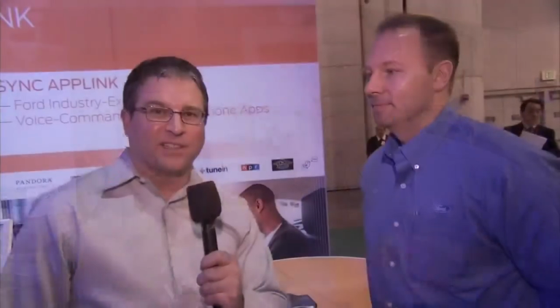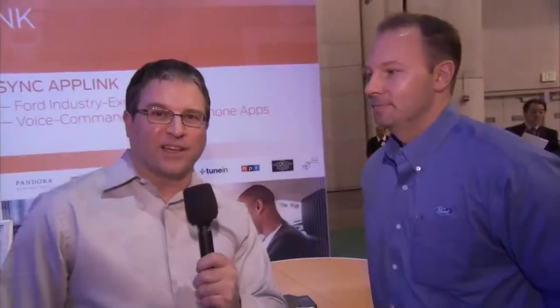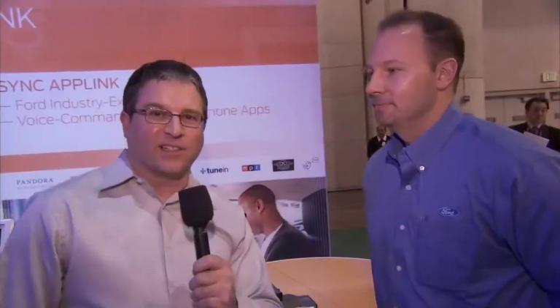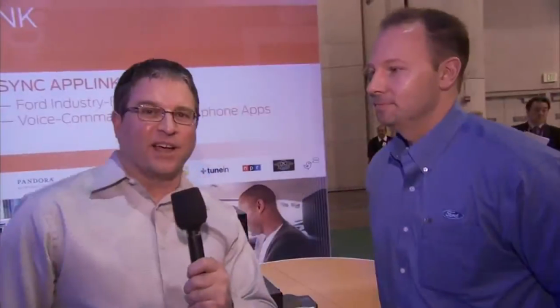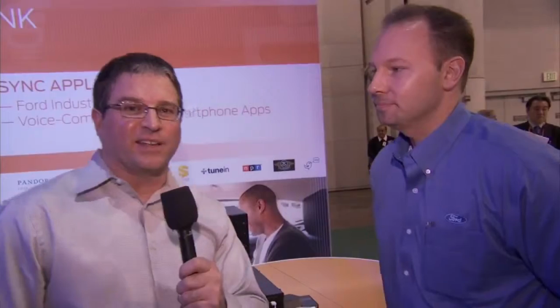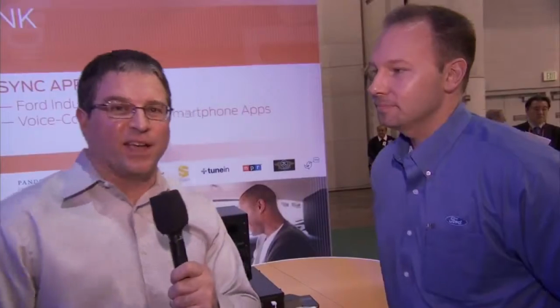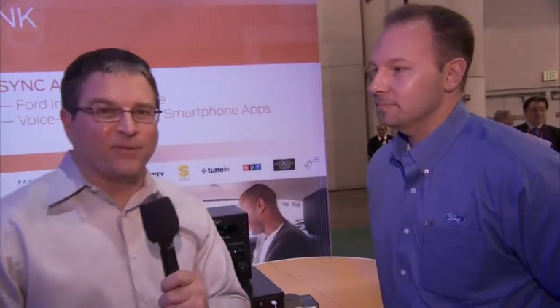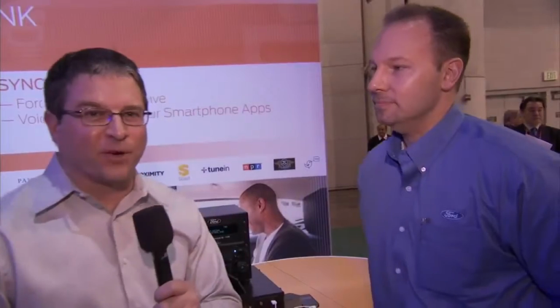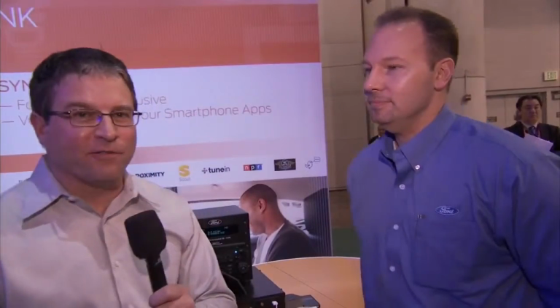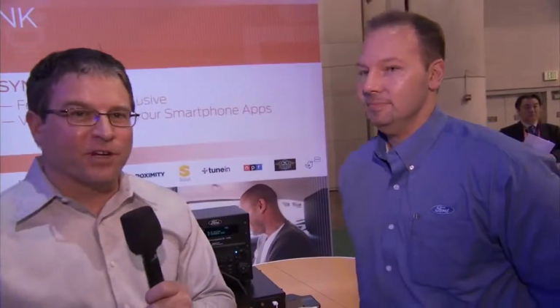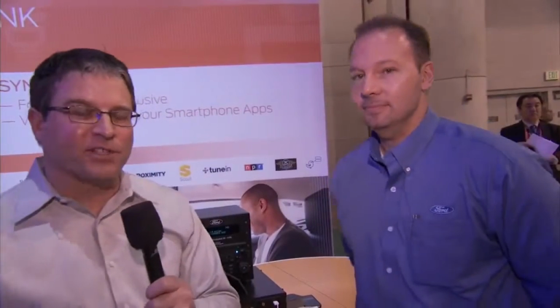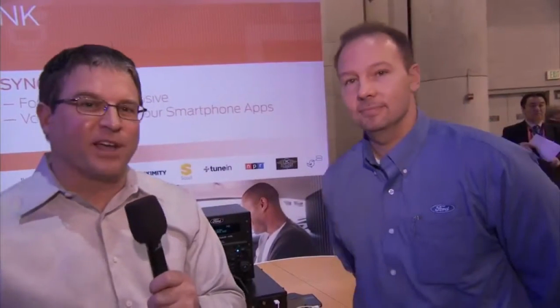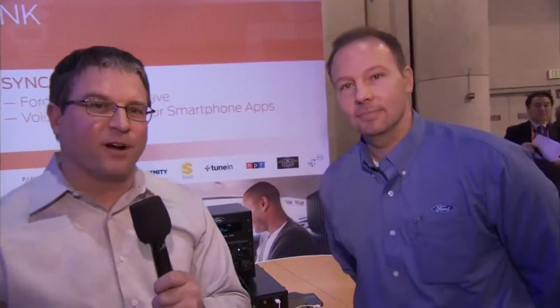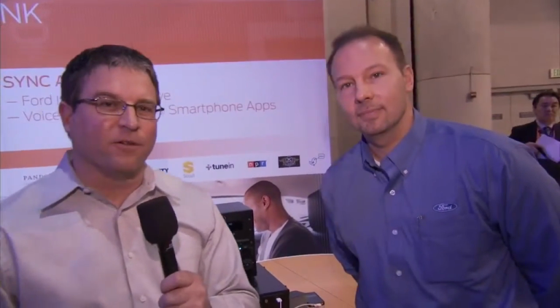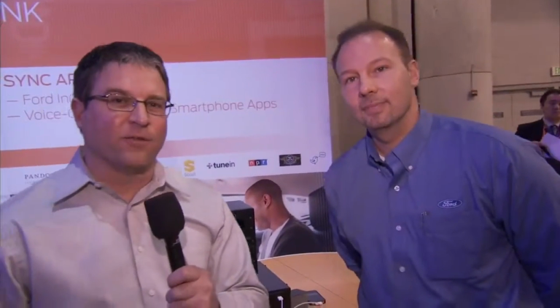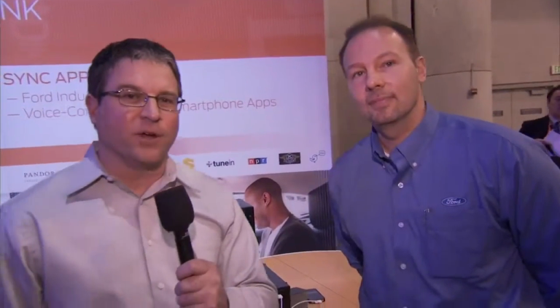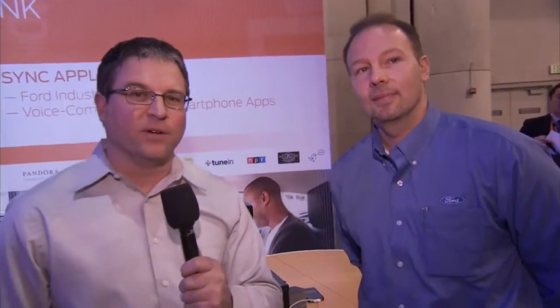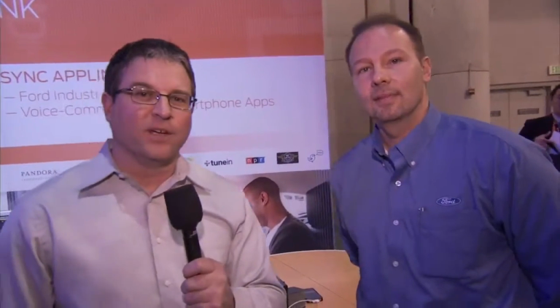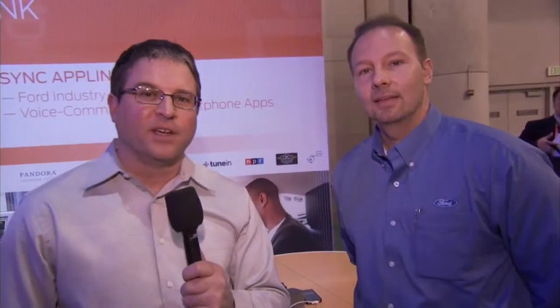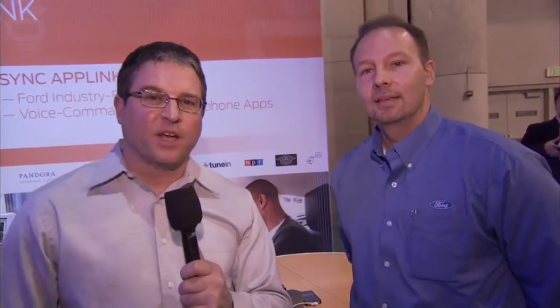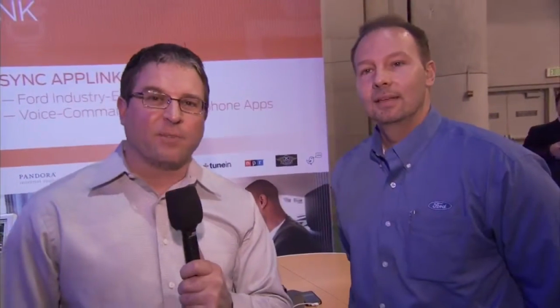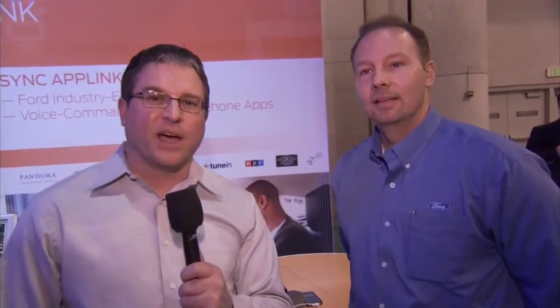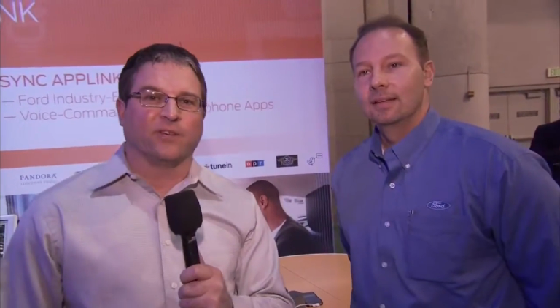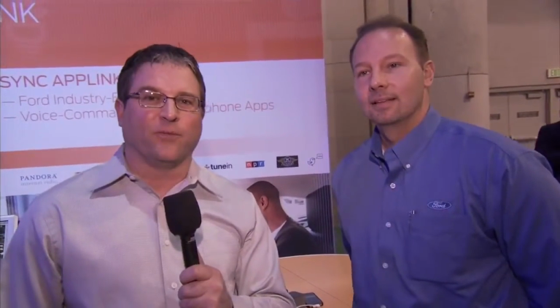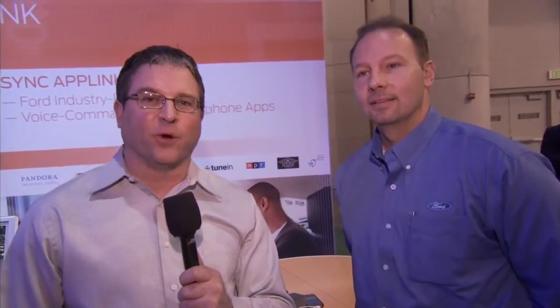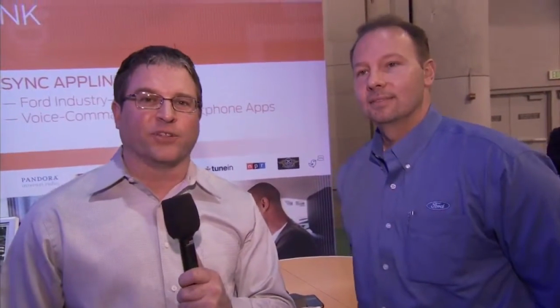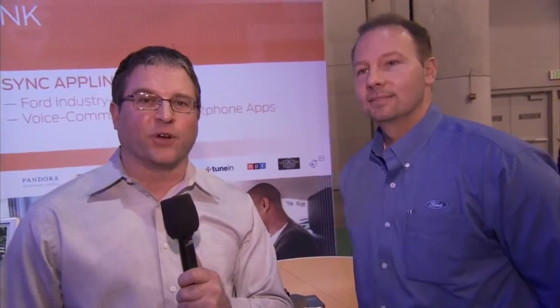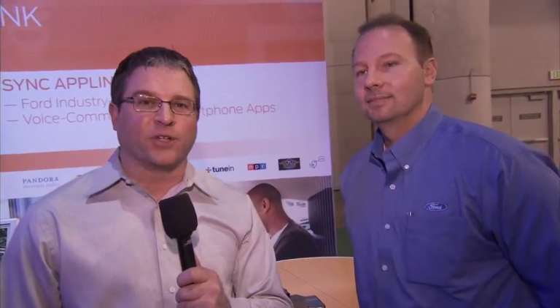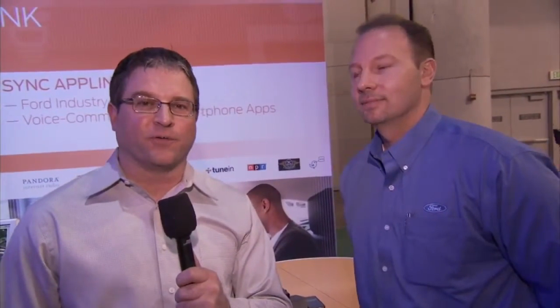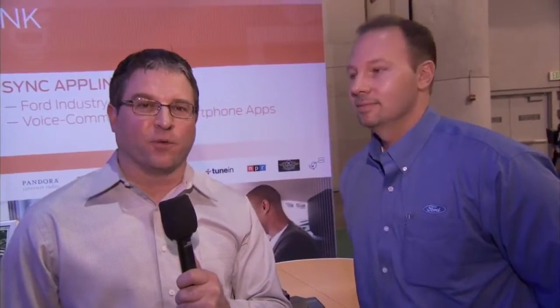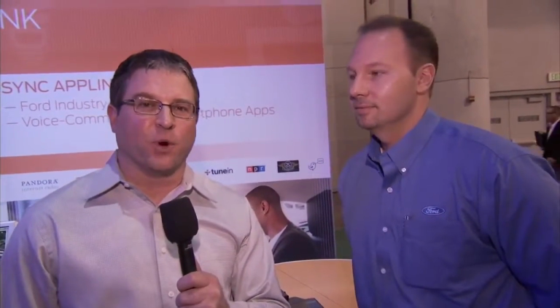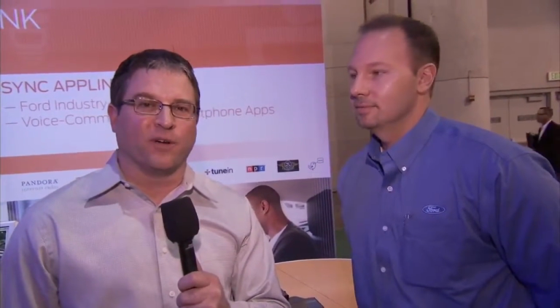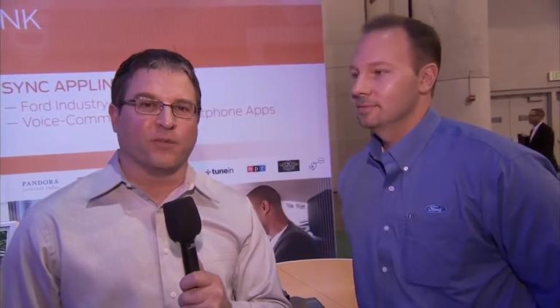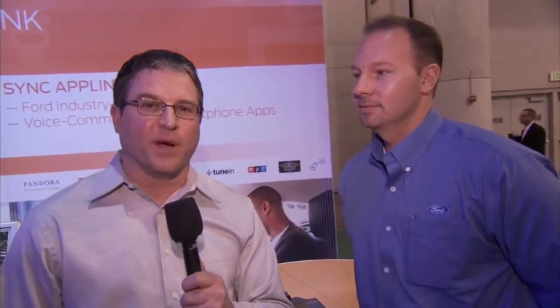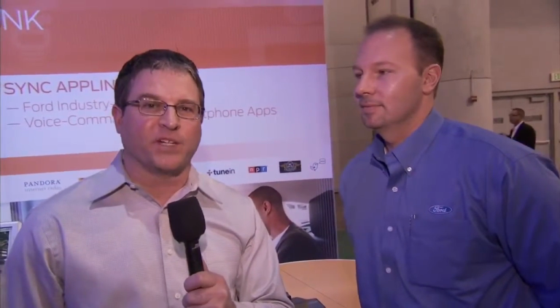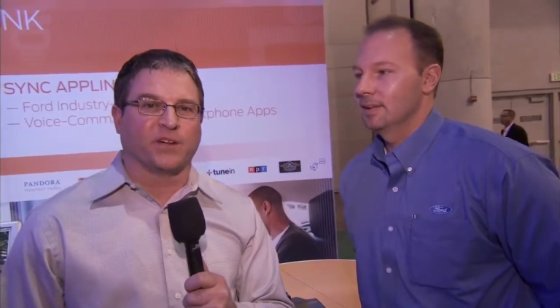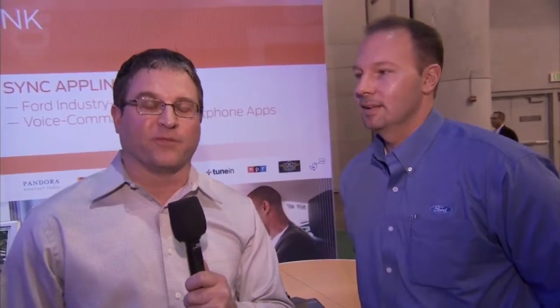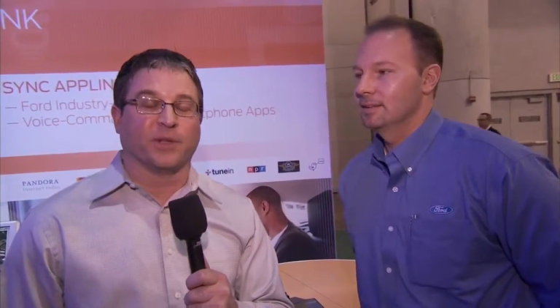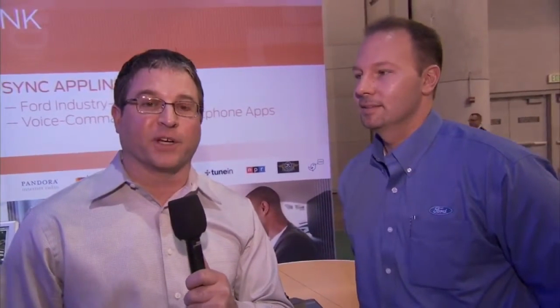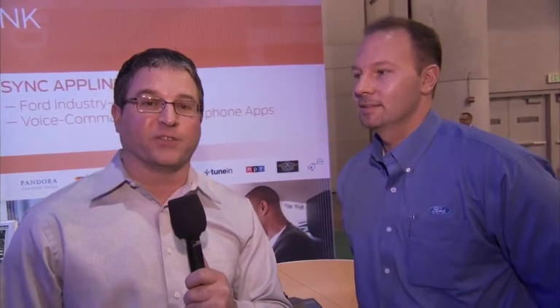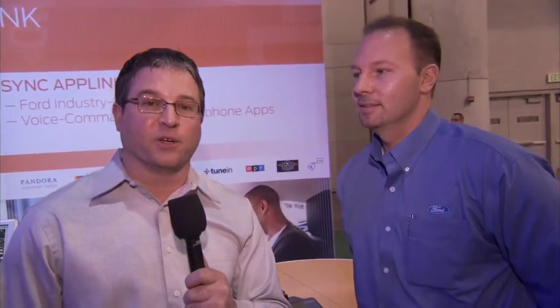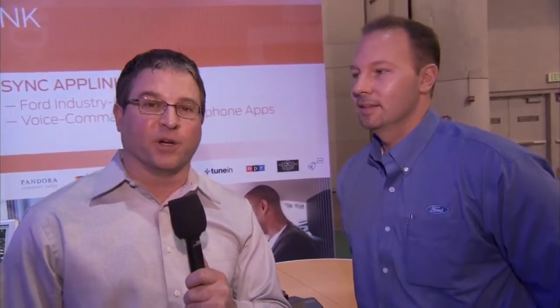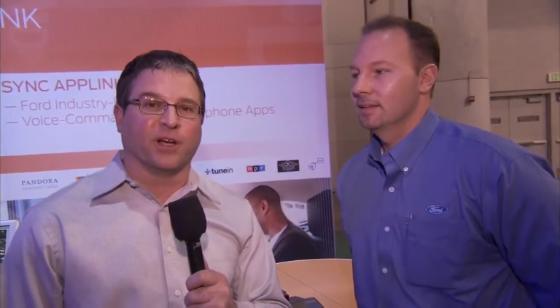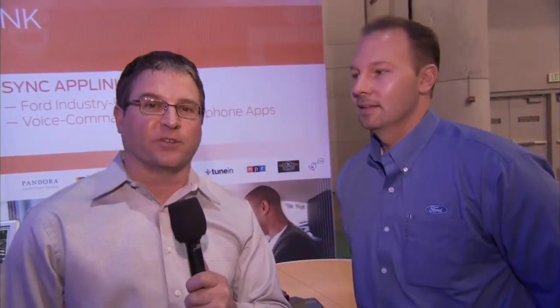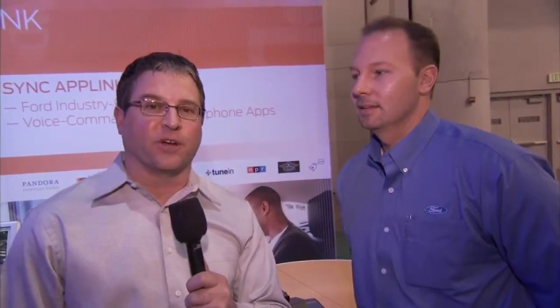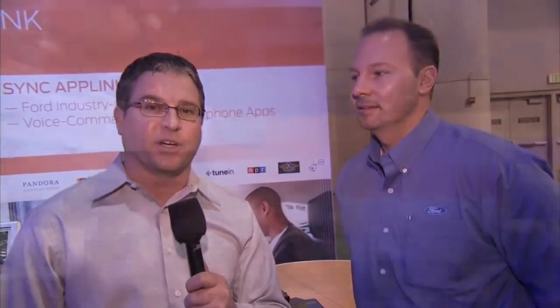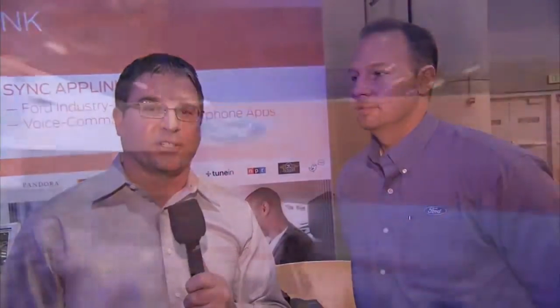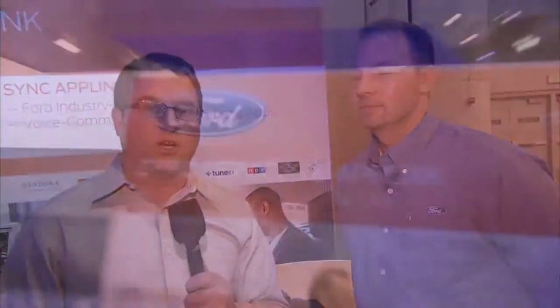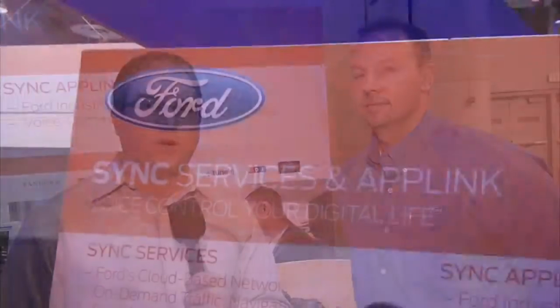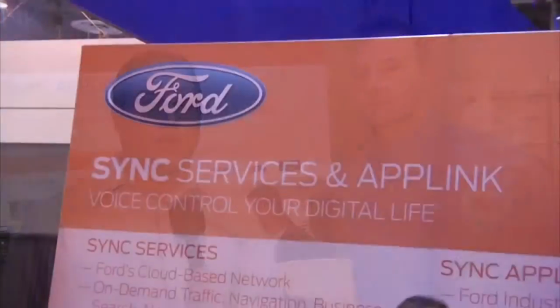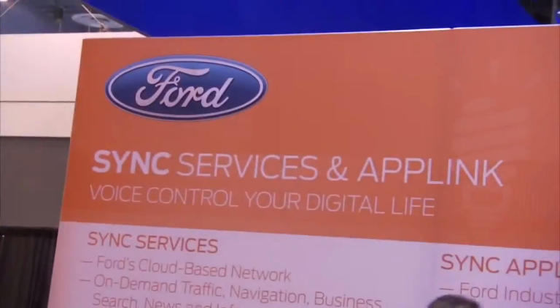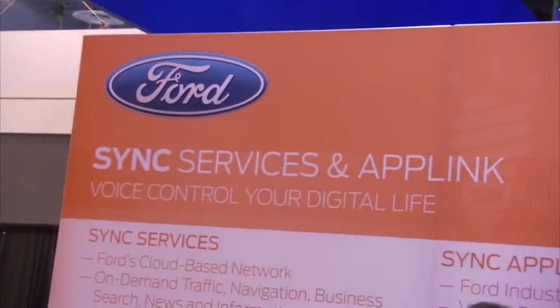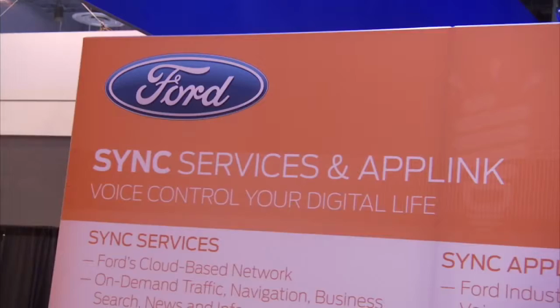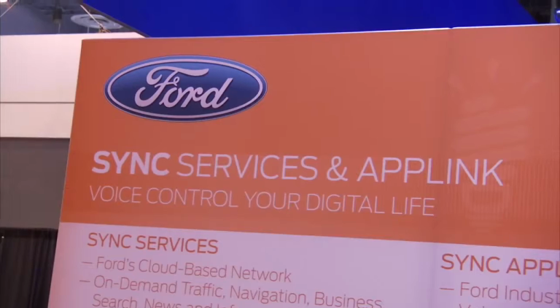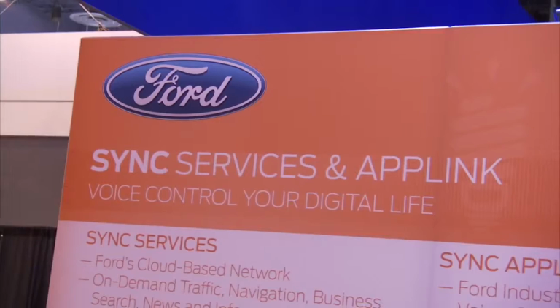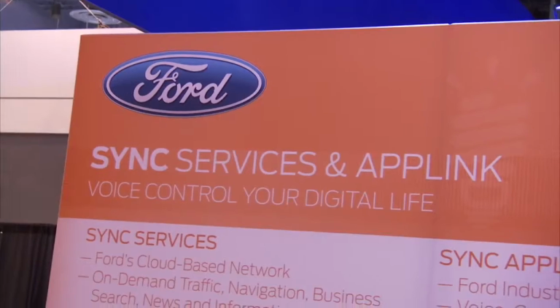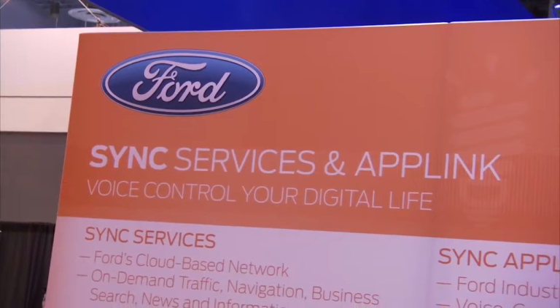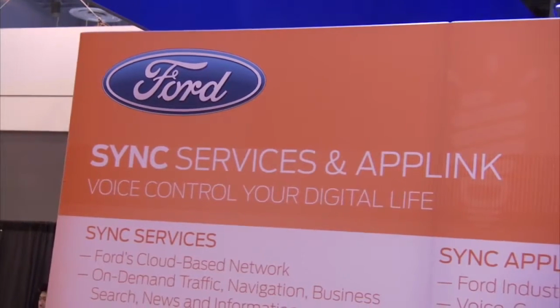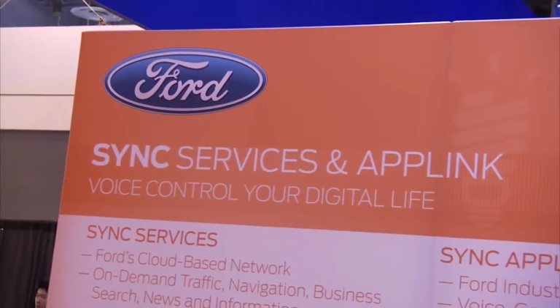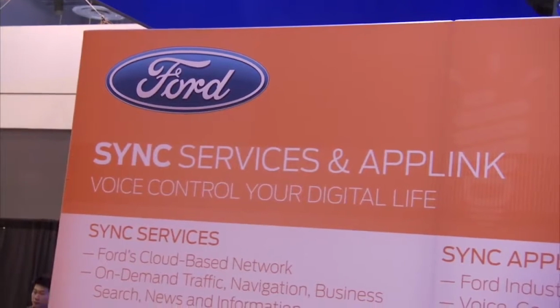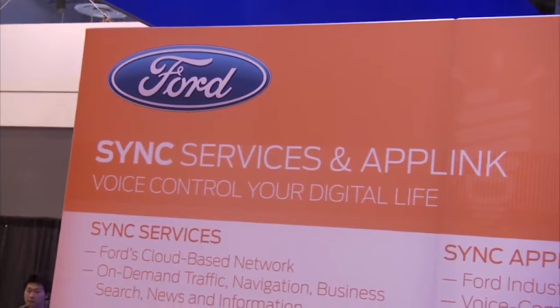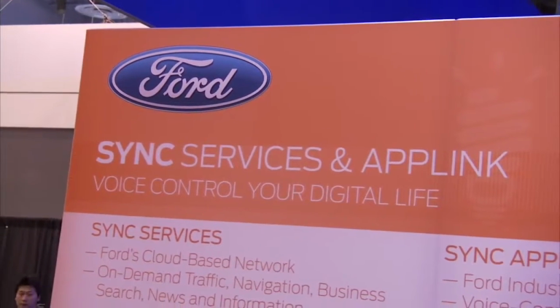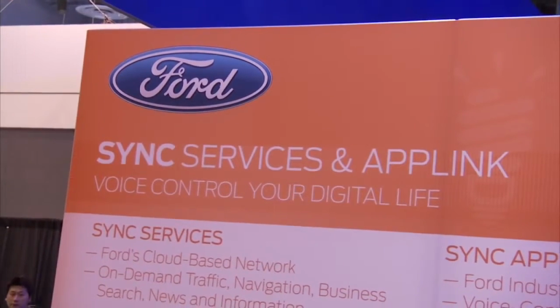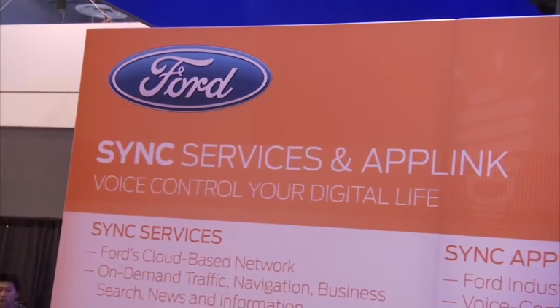Thanks a lot, Dave, for giving us that overview. Come back to Ford Social for more information from the Consumer Electronics Show and on Sync Destinations.